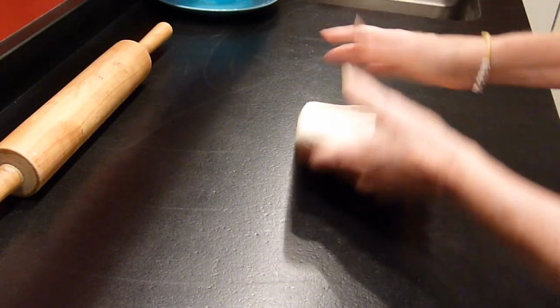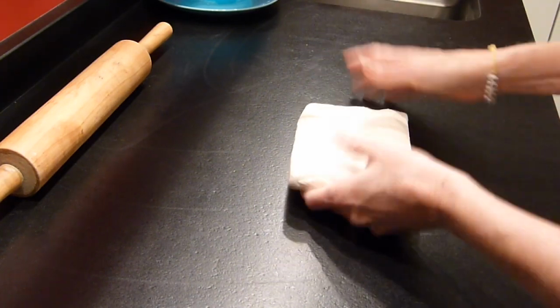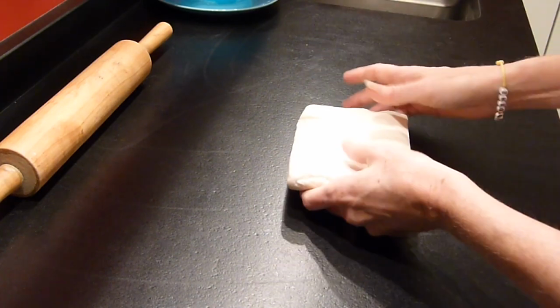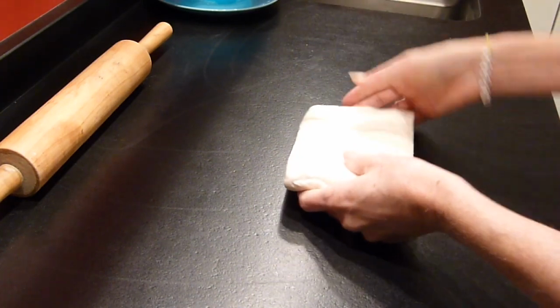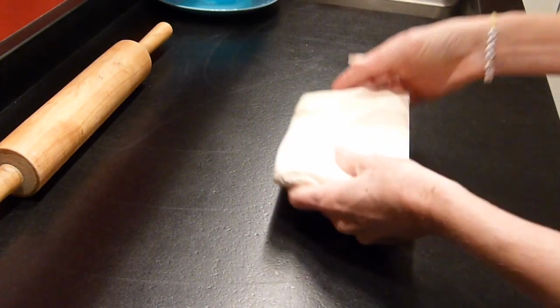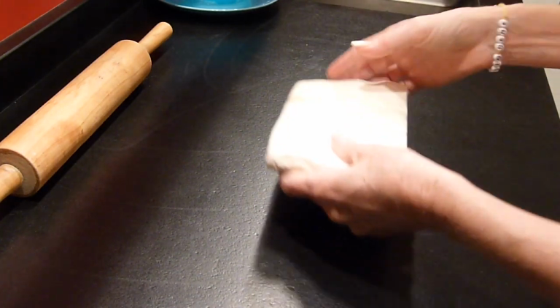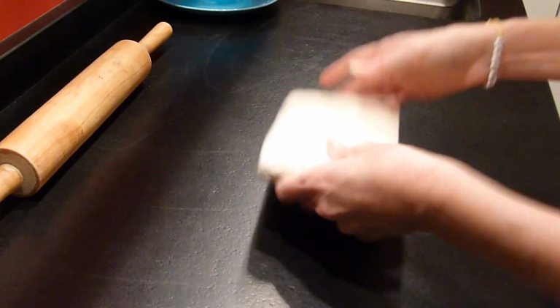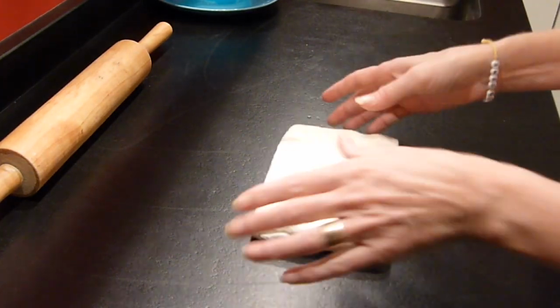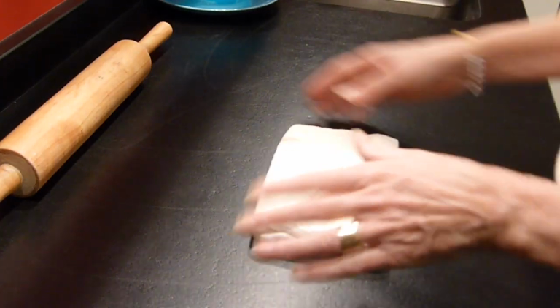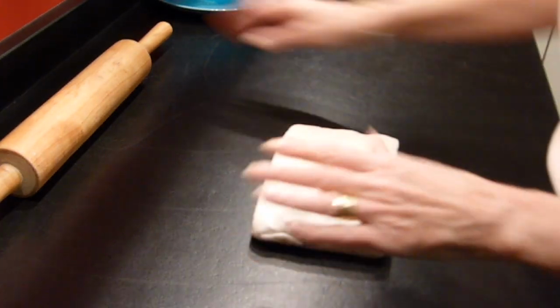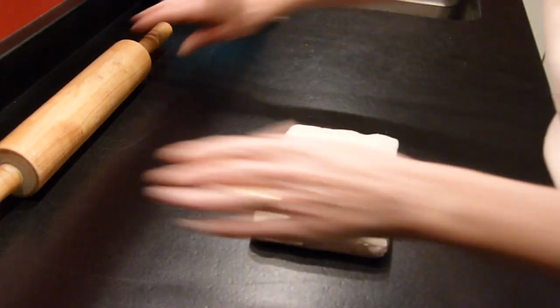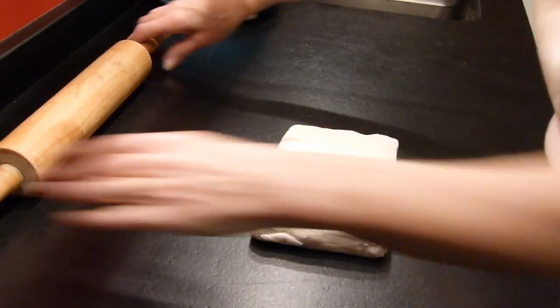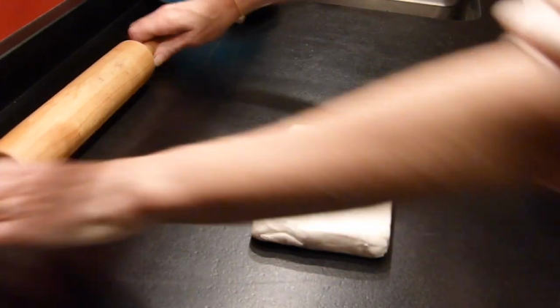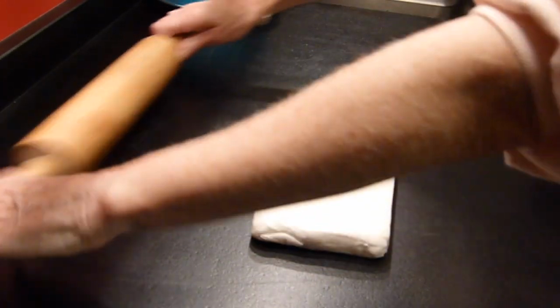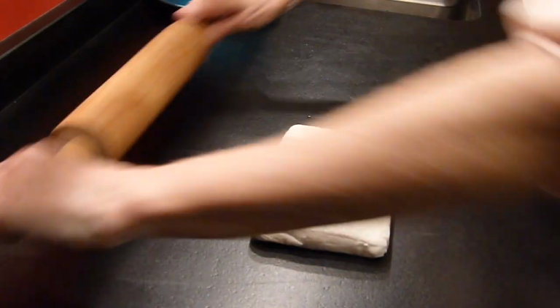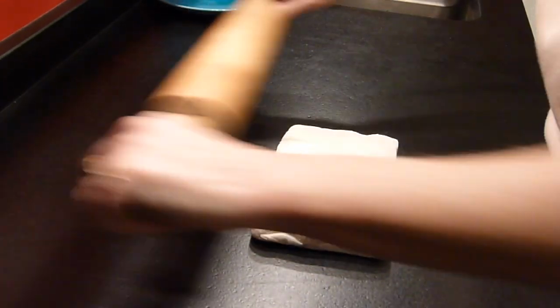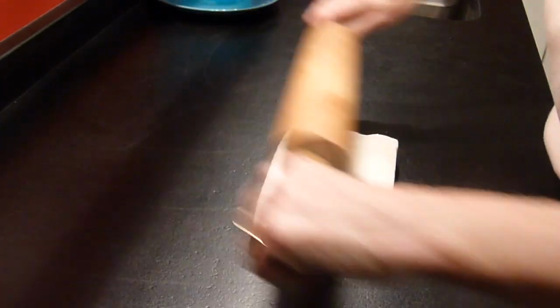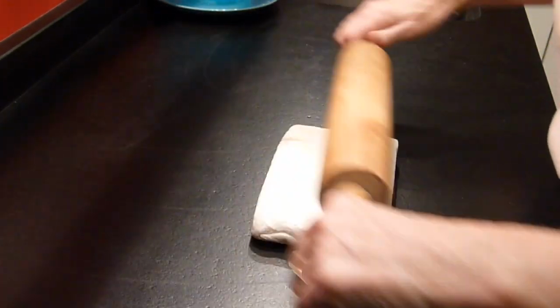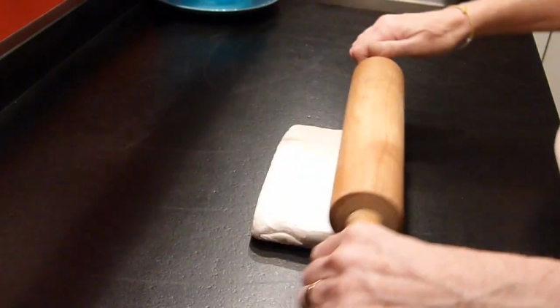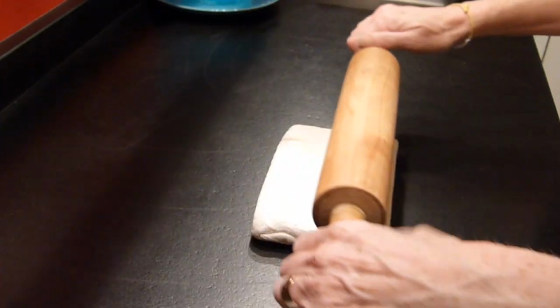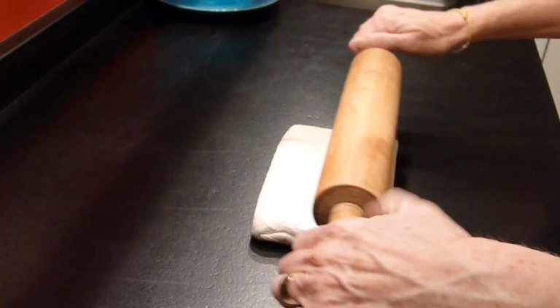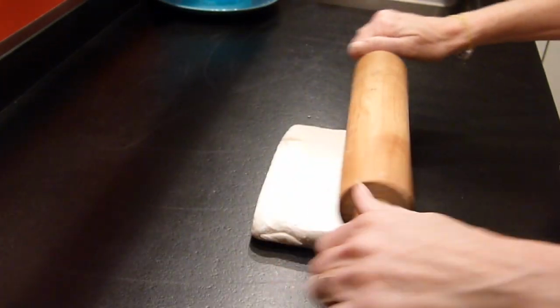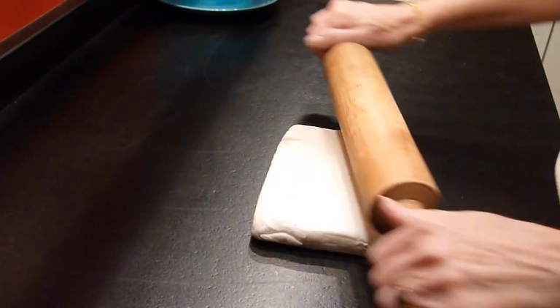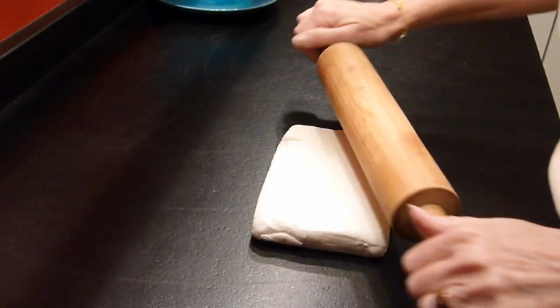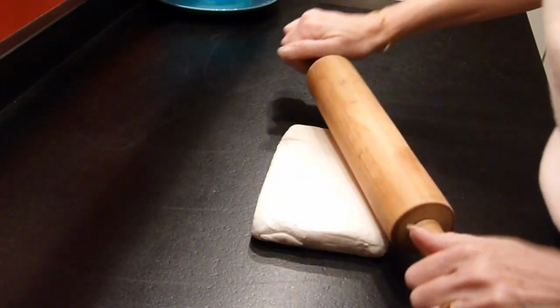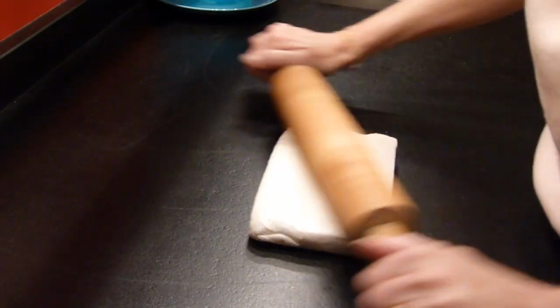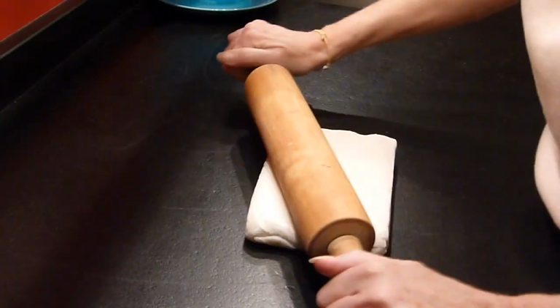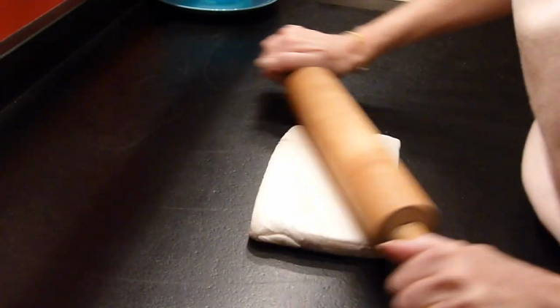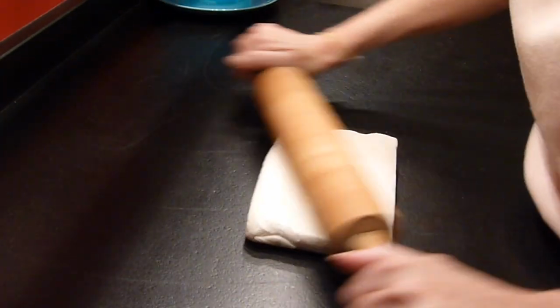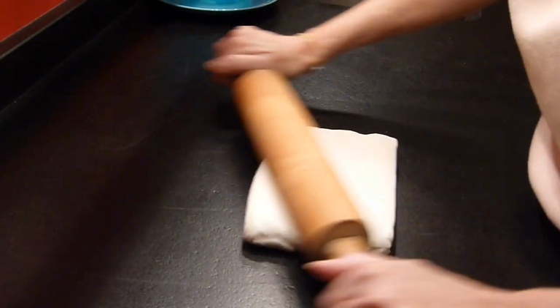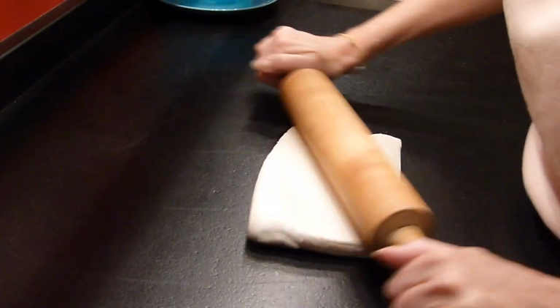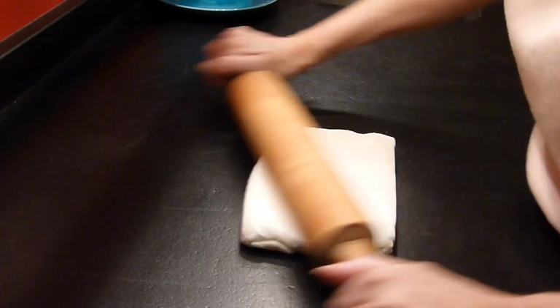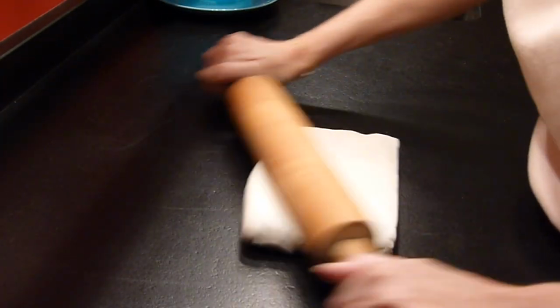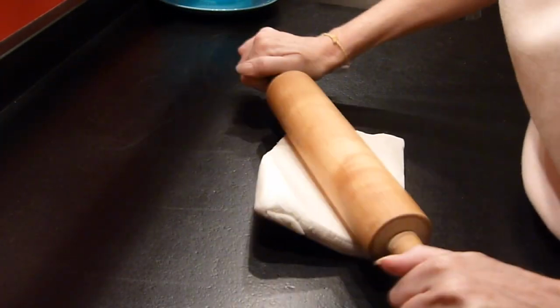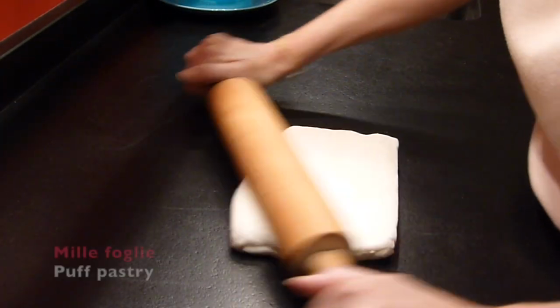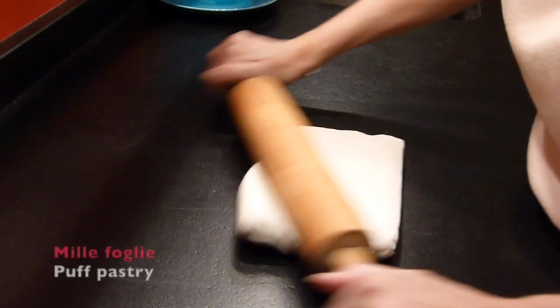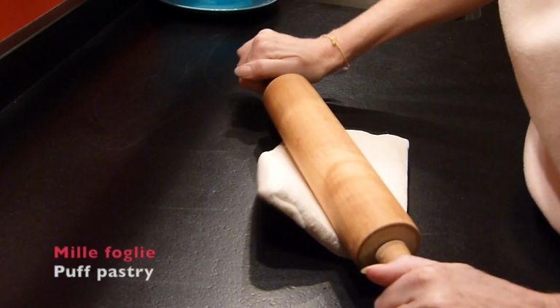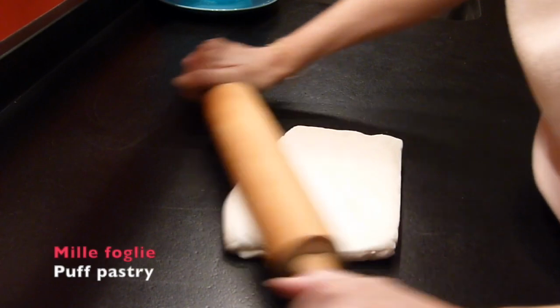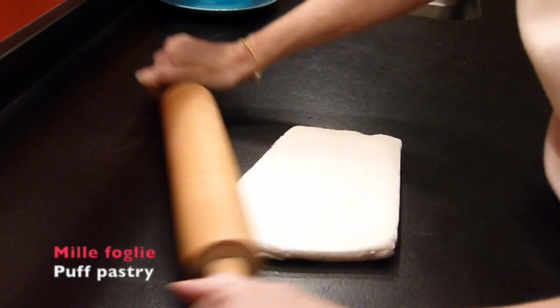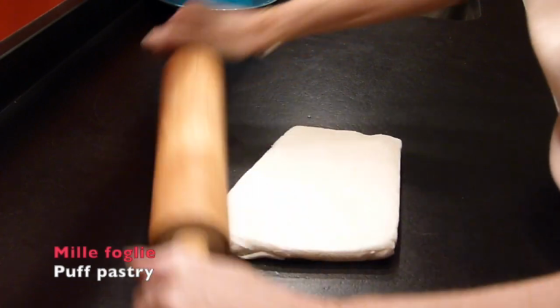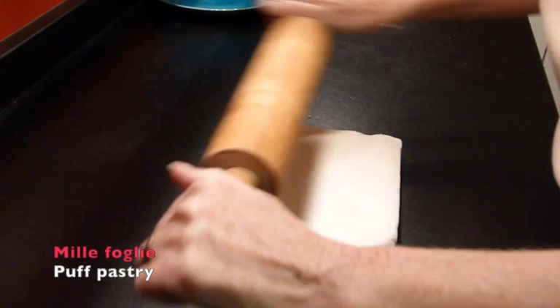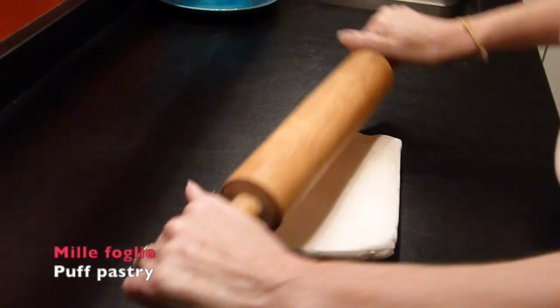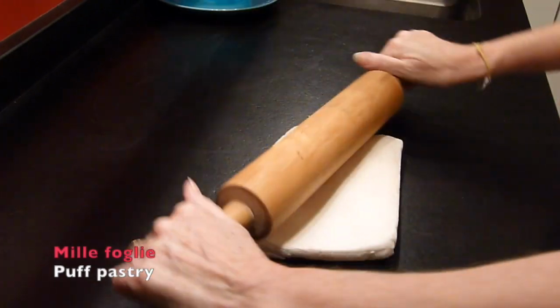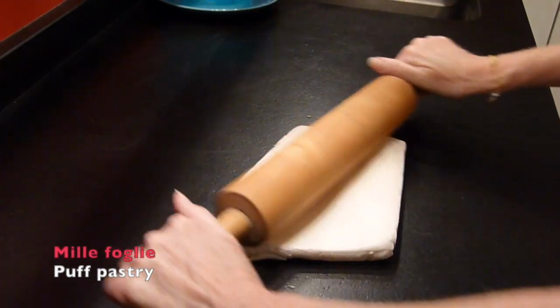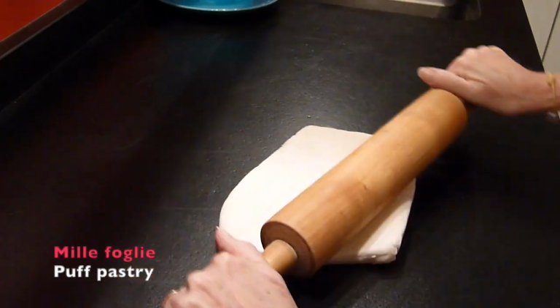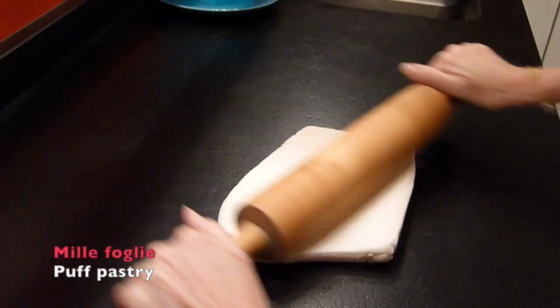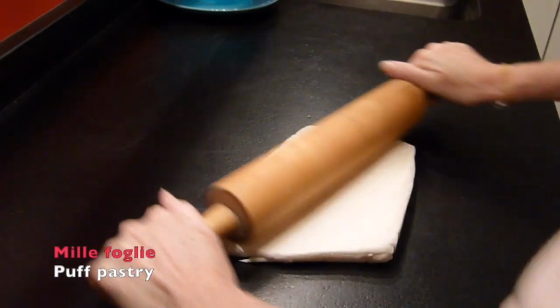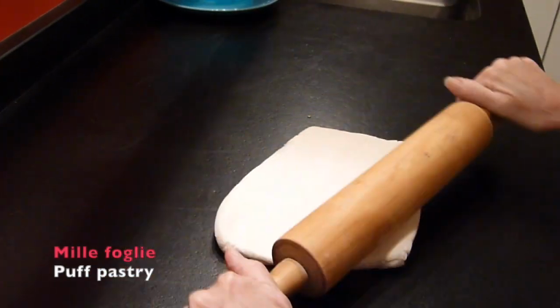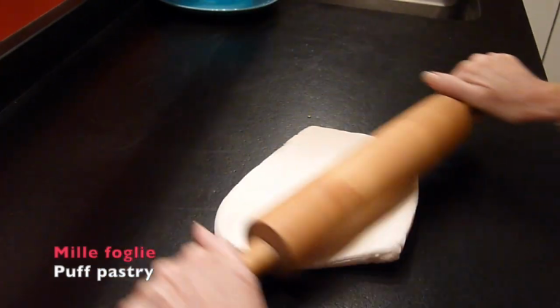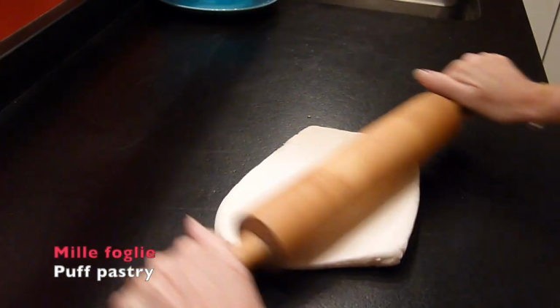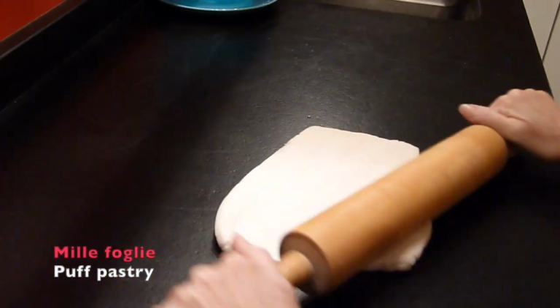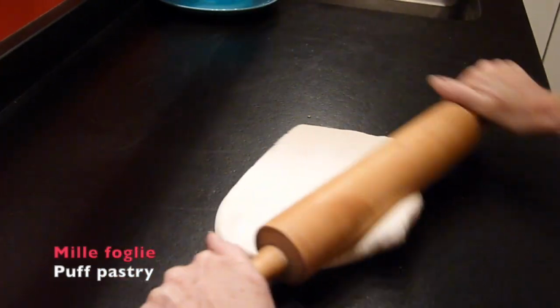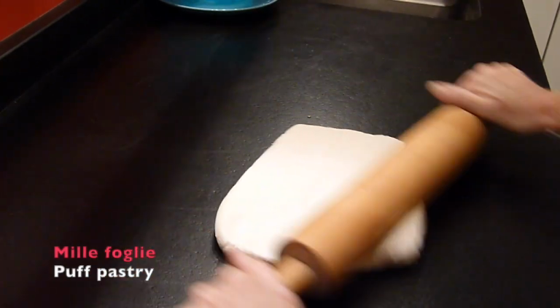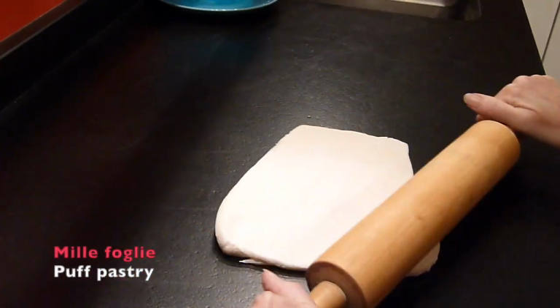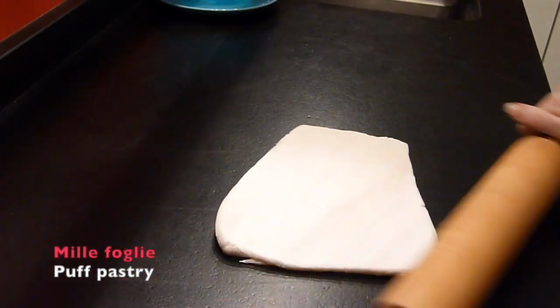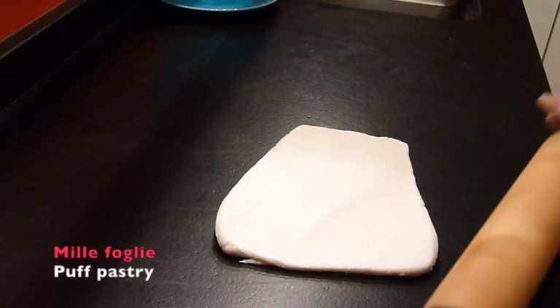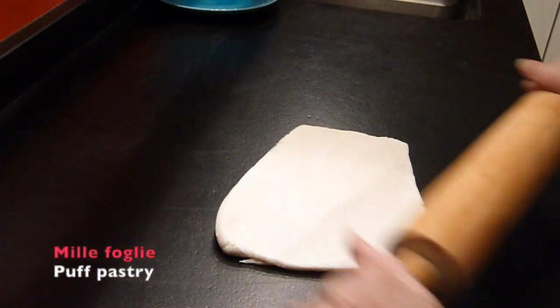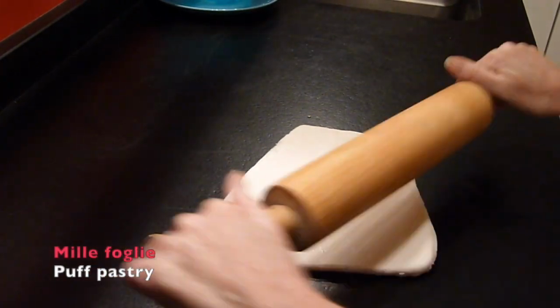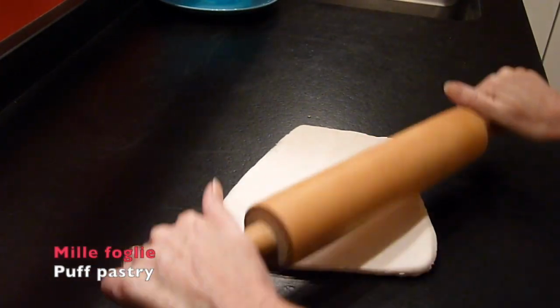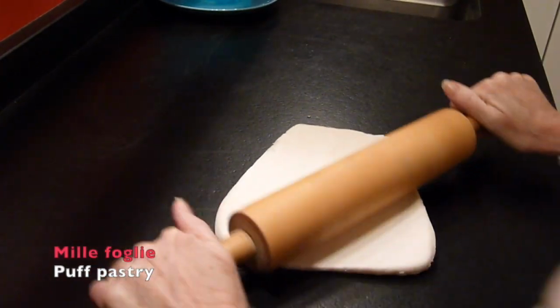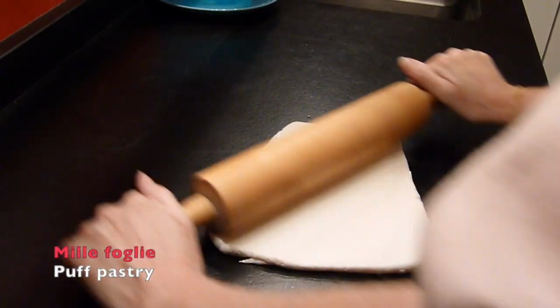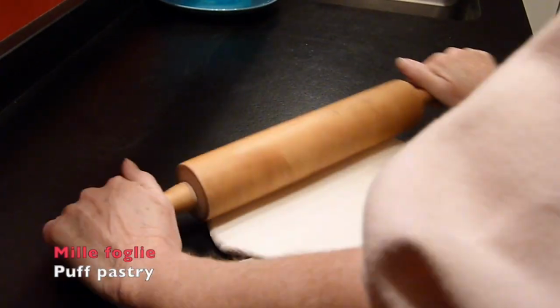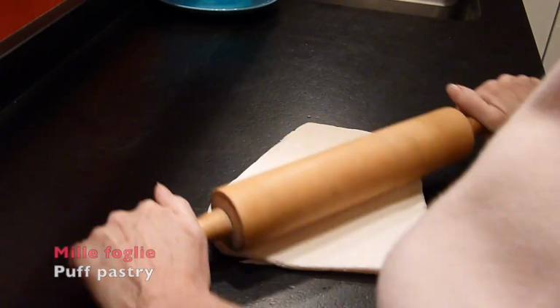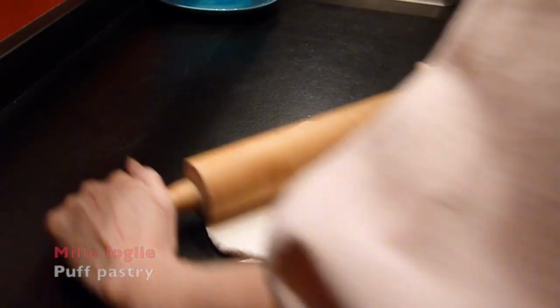Ciao! Today we are making cream fairy cakes and for that we need puff pastry.